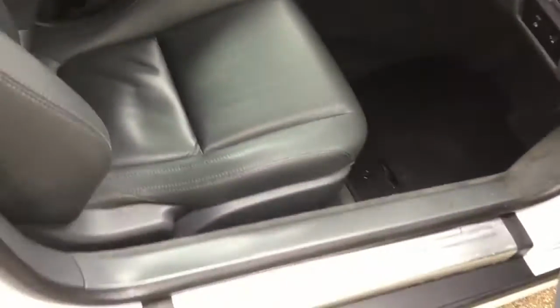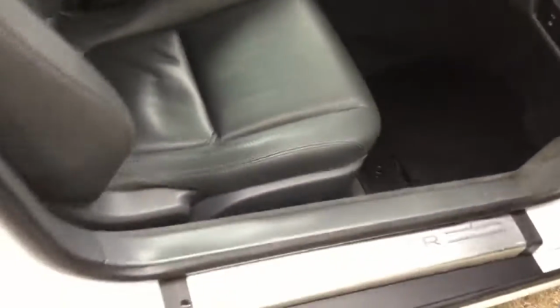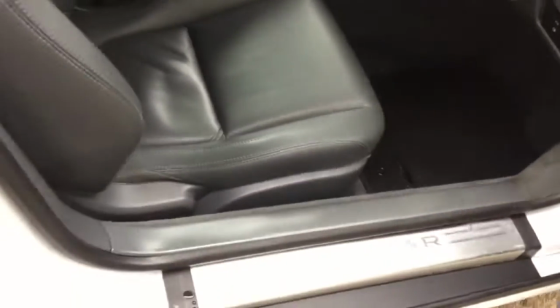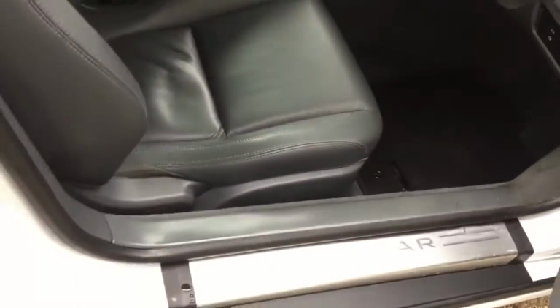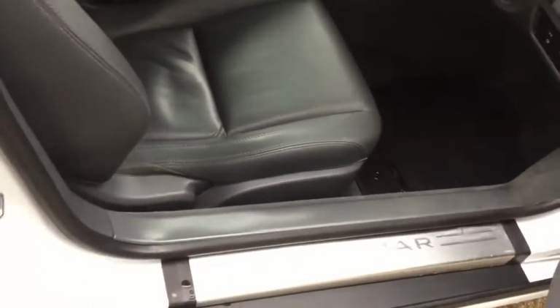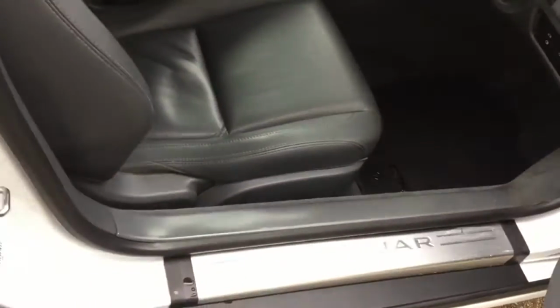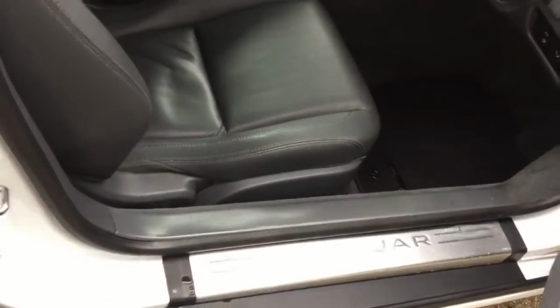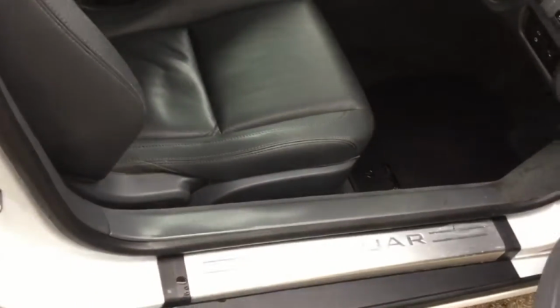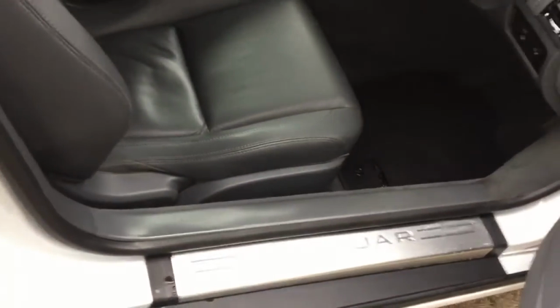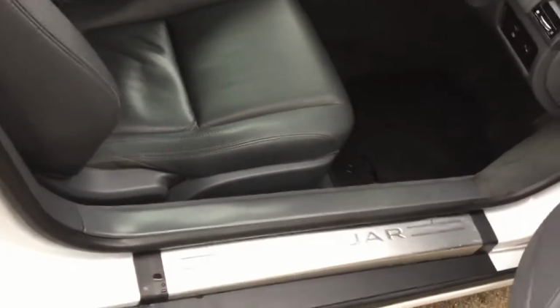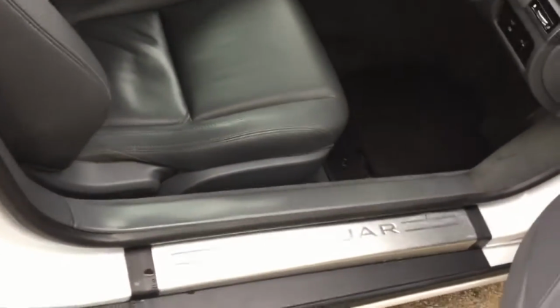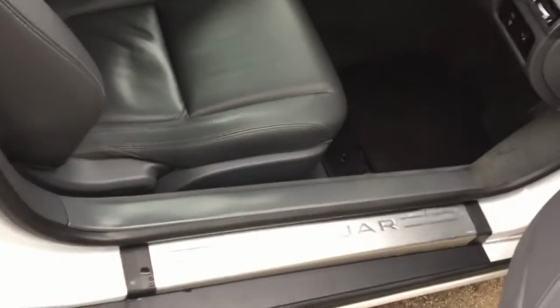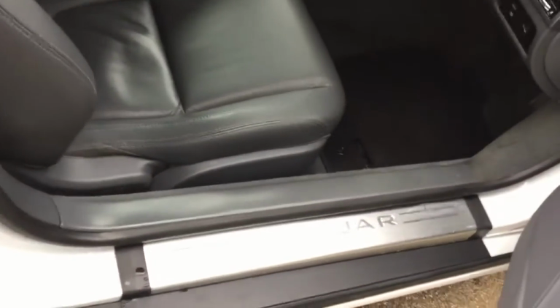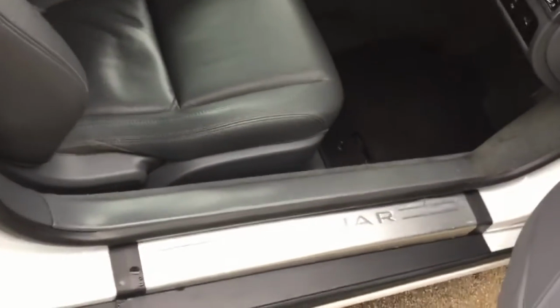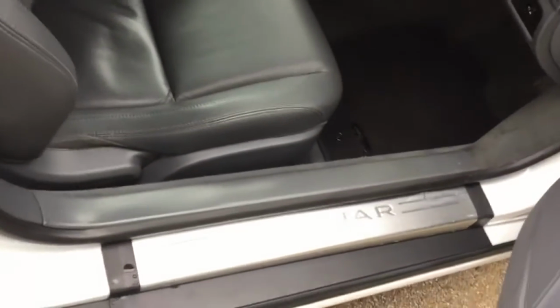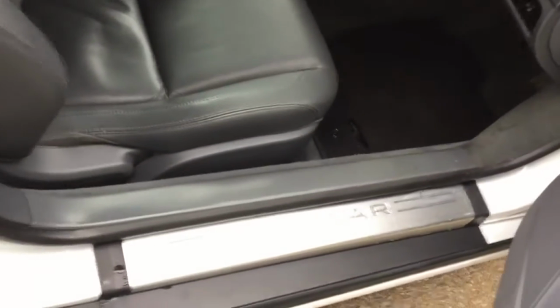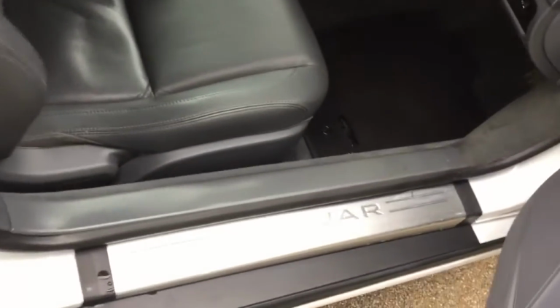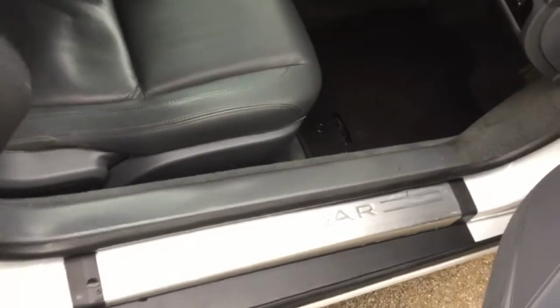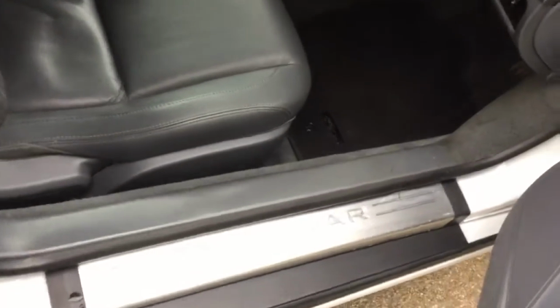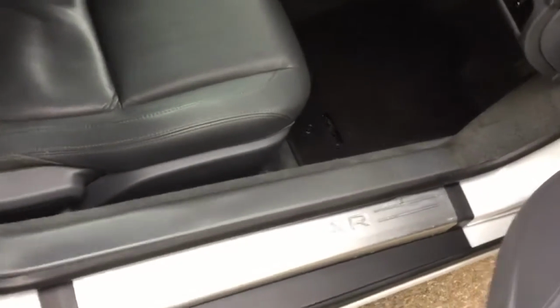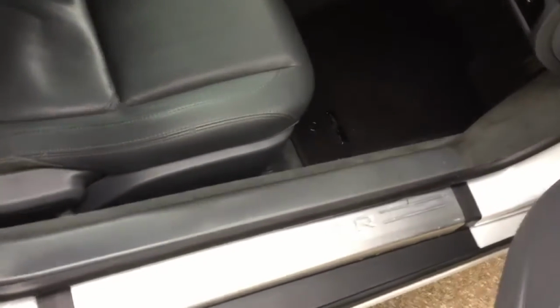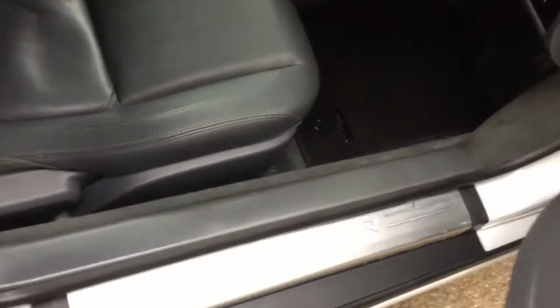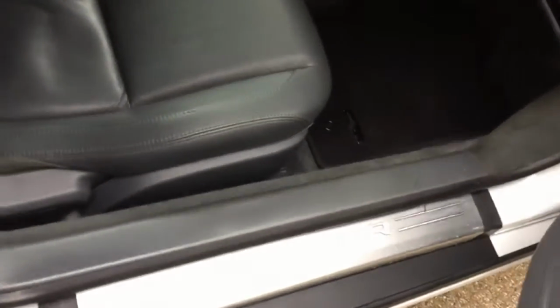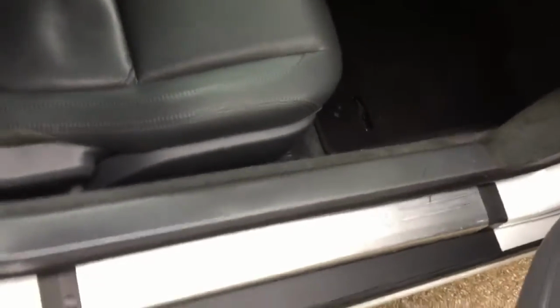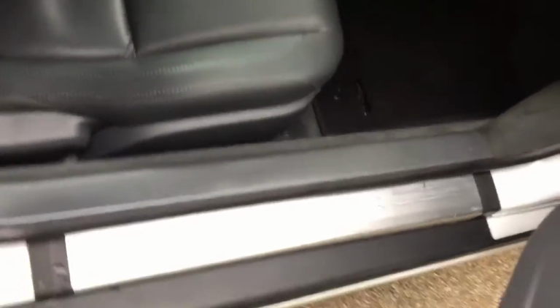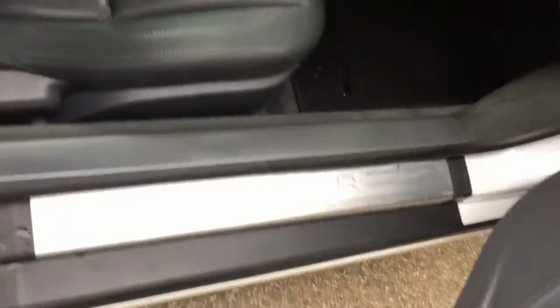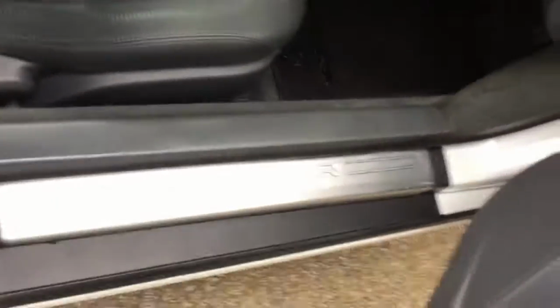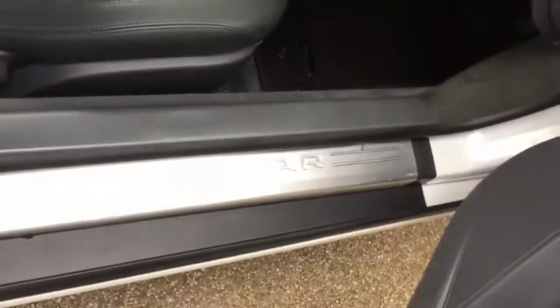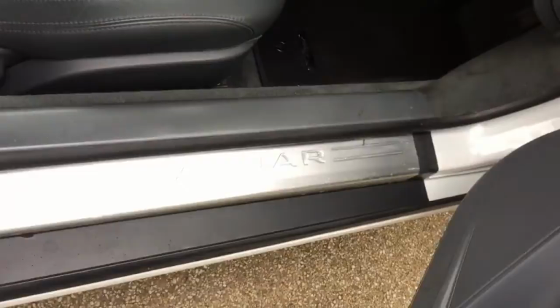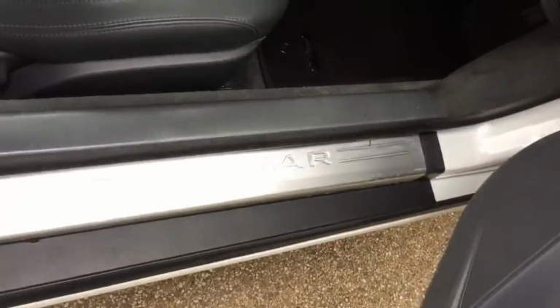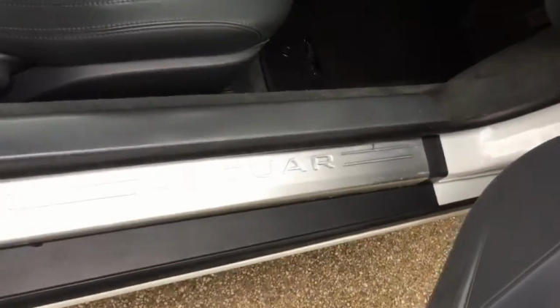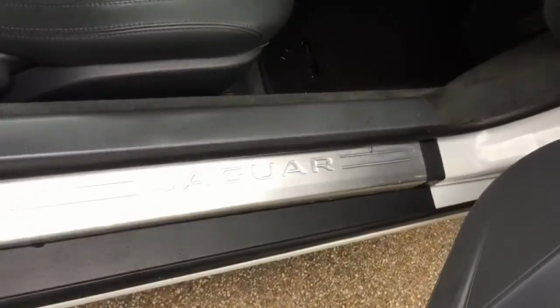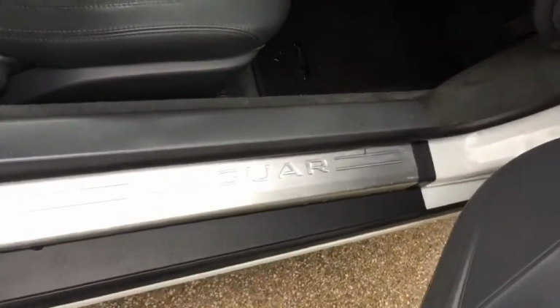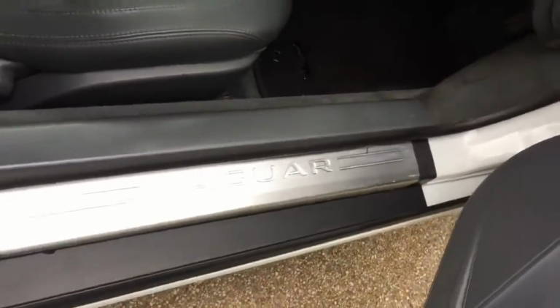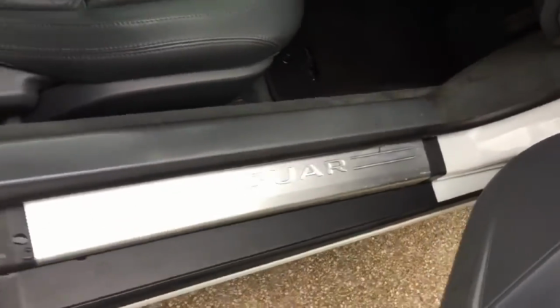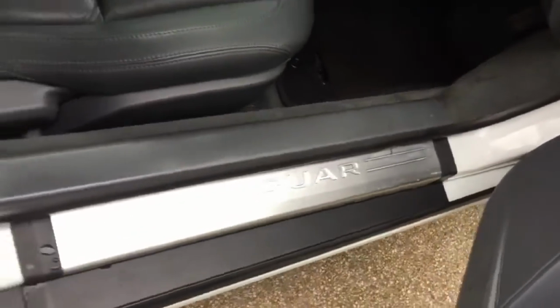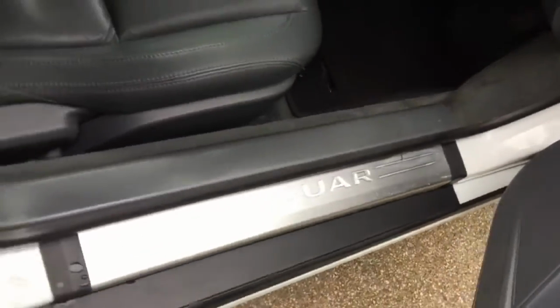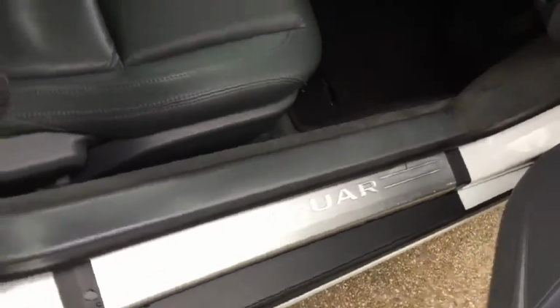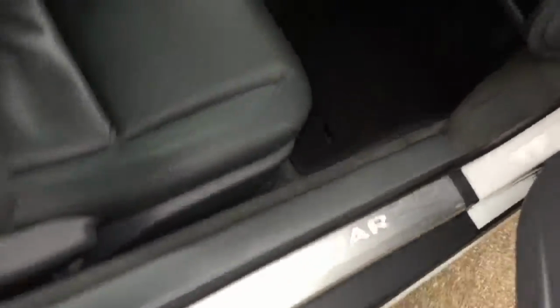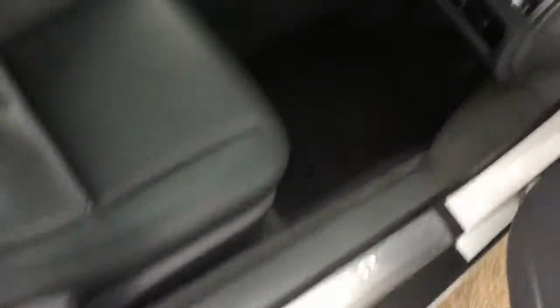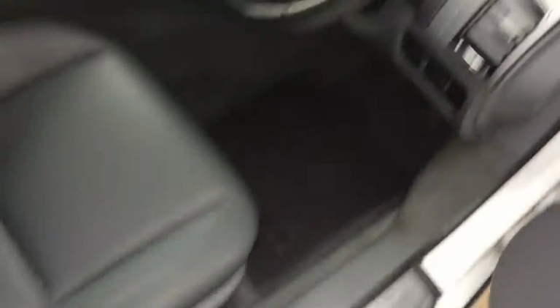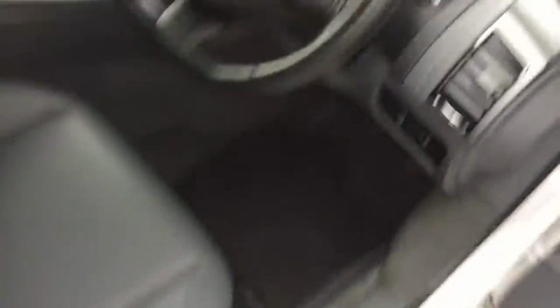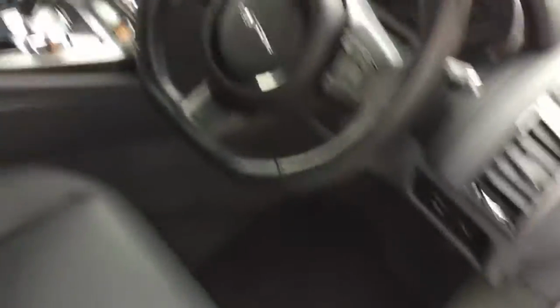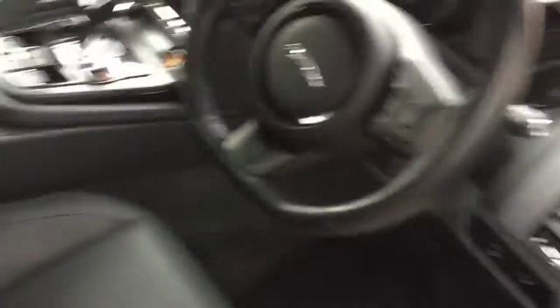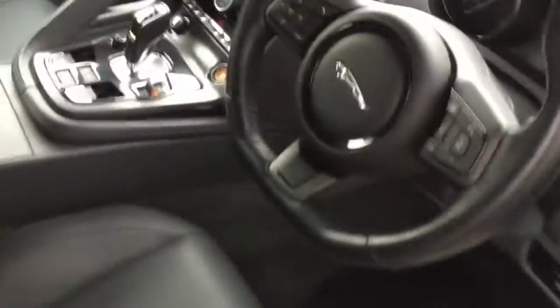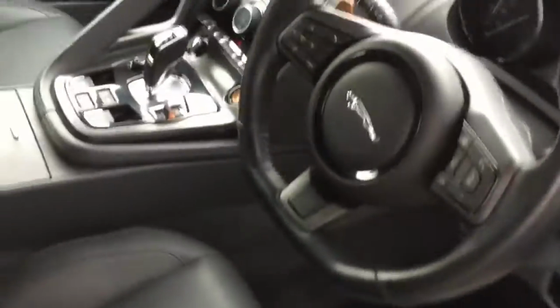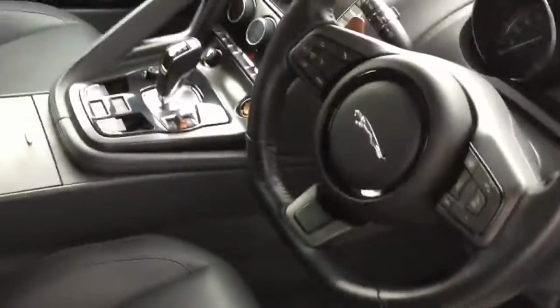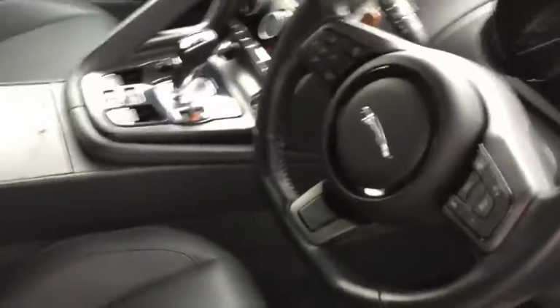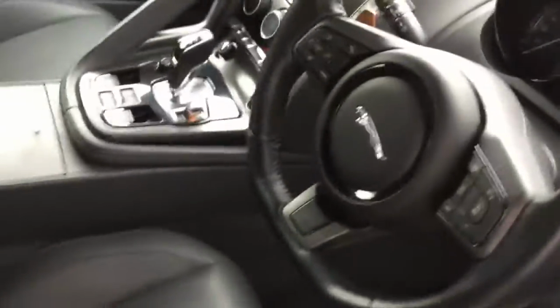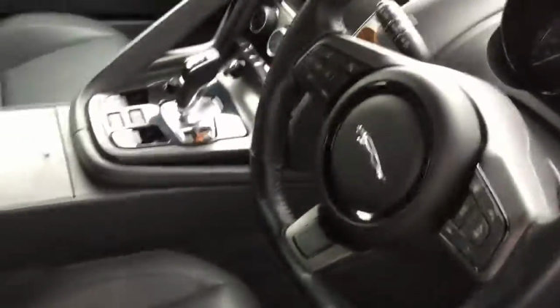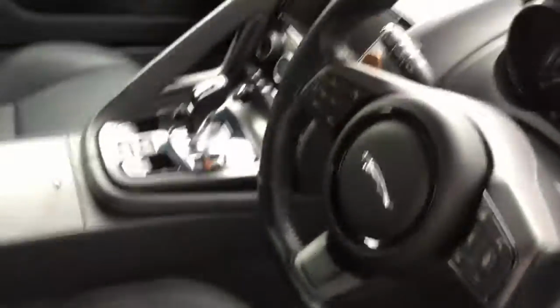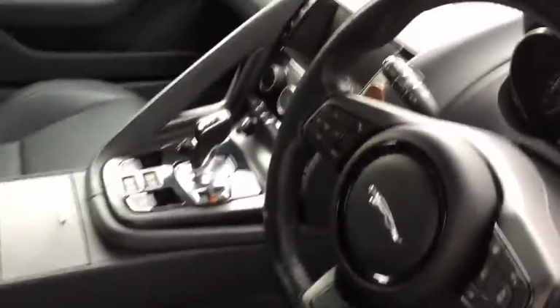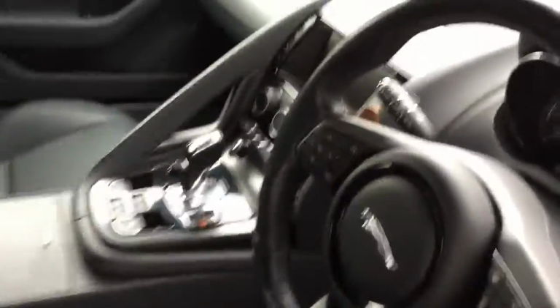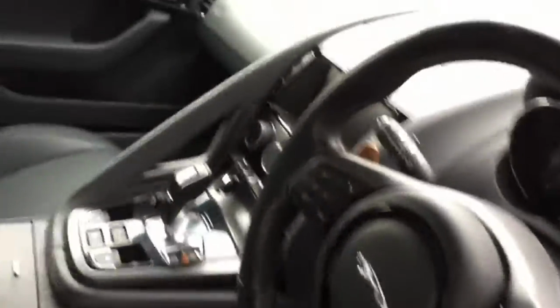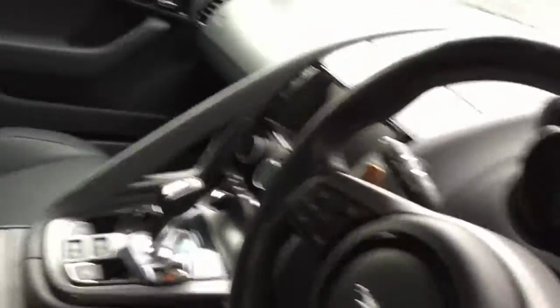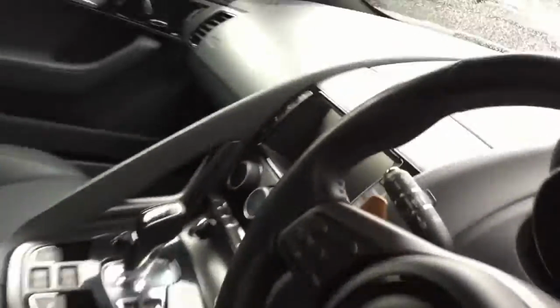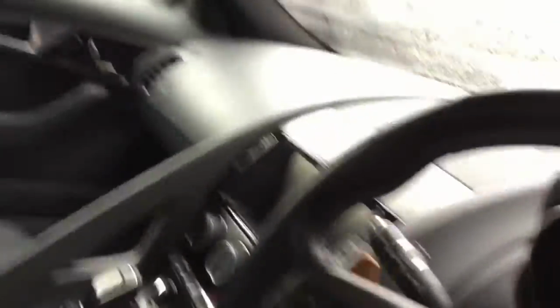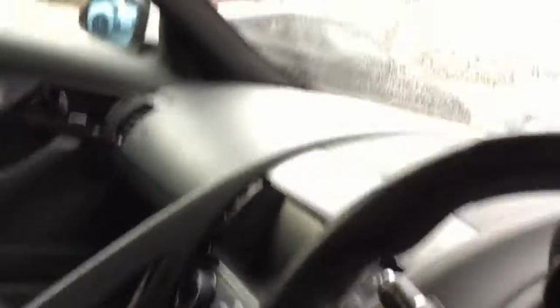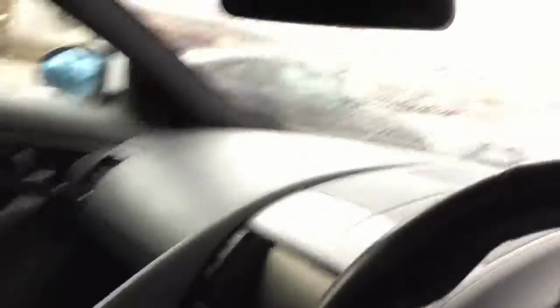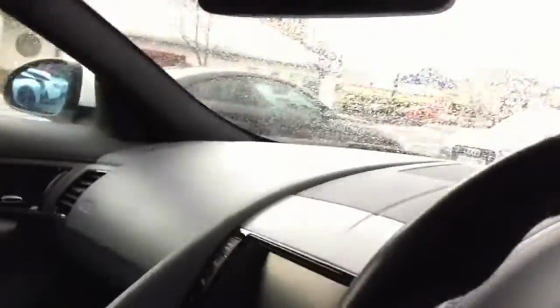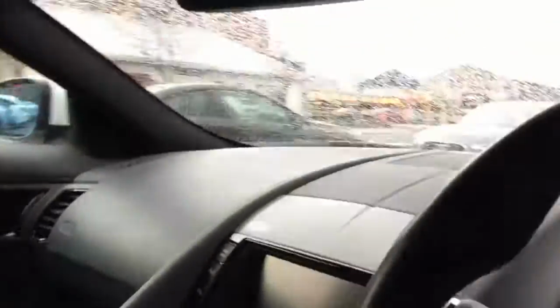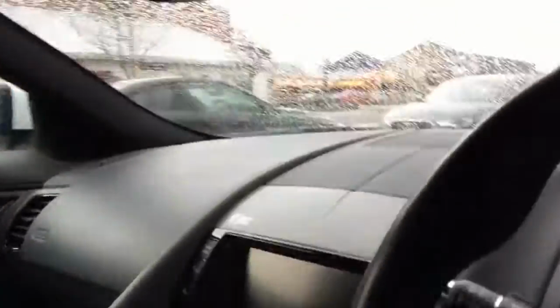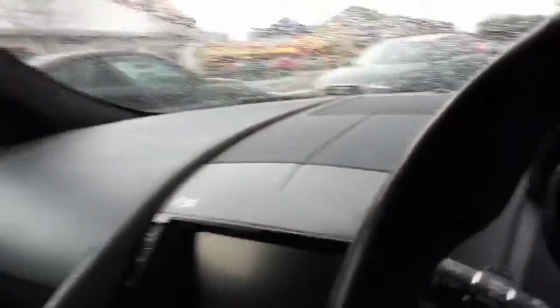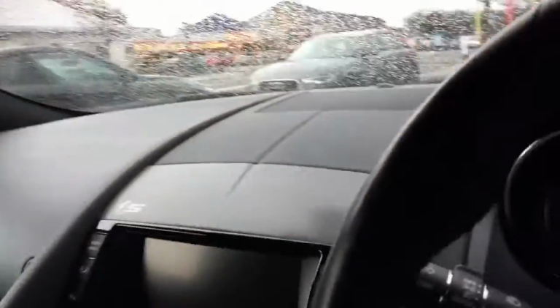So there you get the nice Jaguar sidestep. It's the full black leather interior.